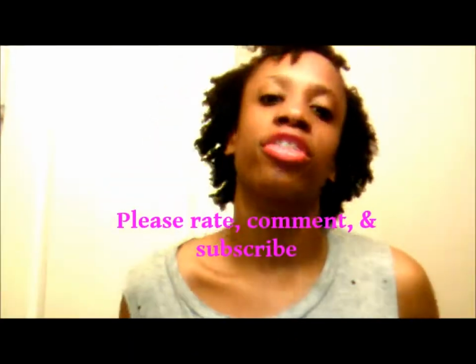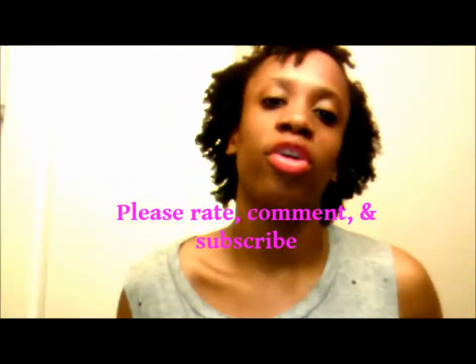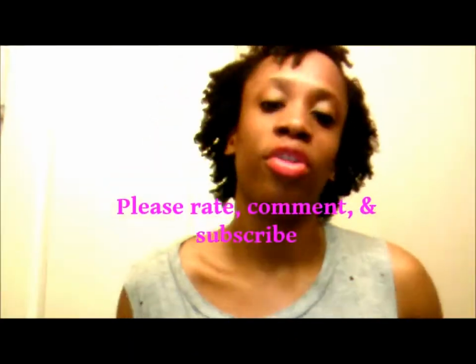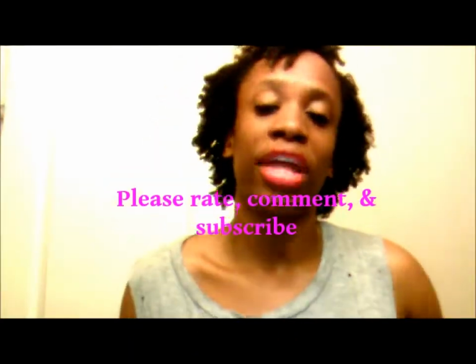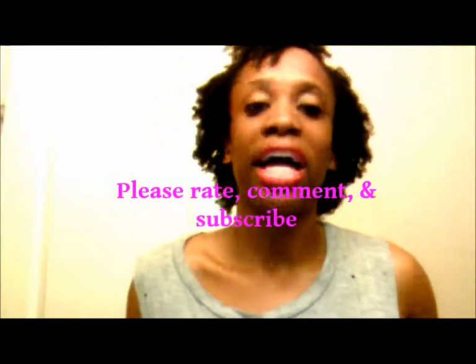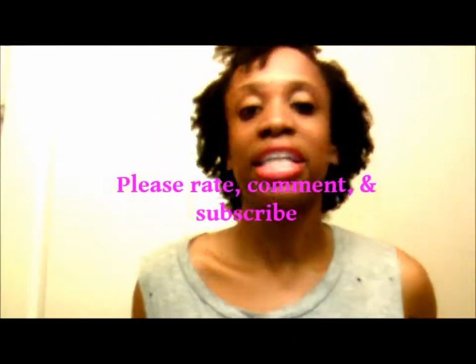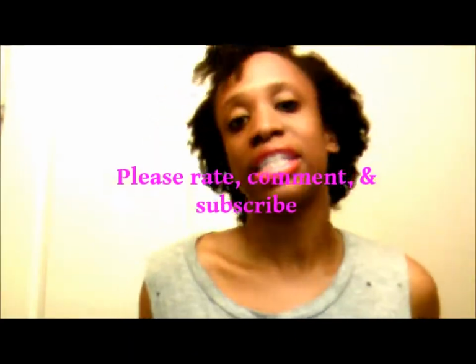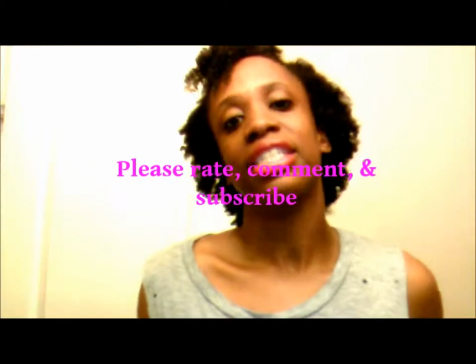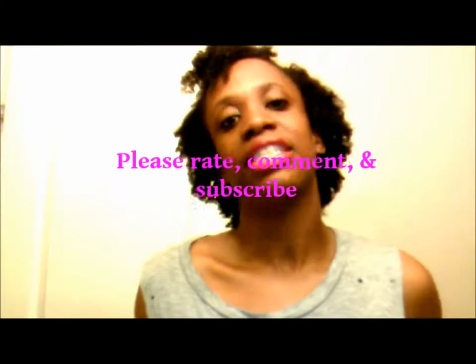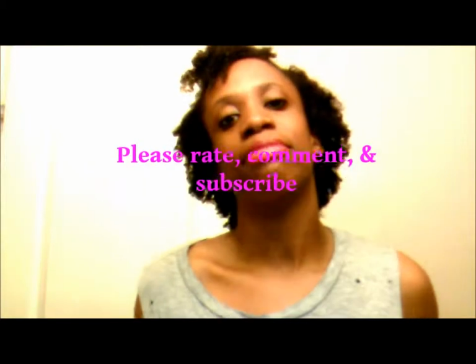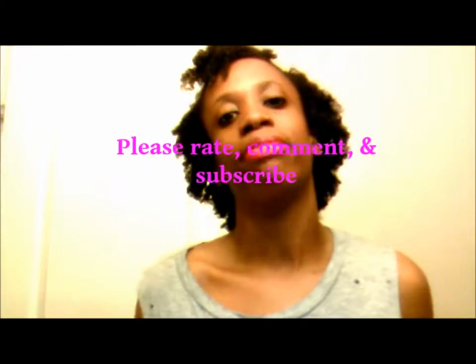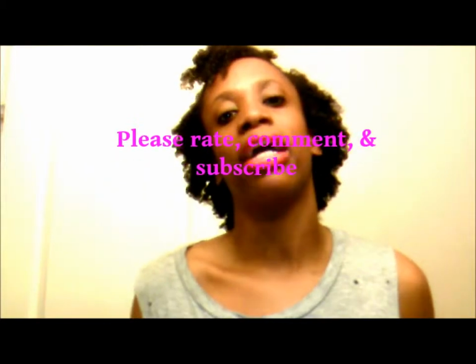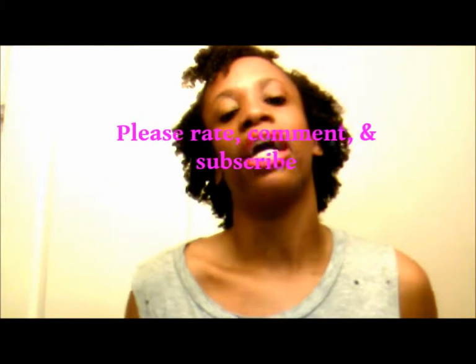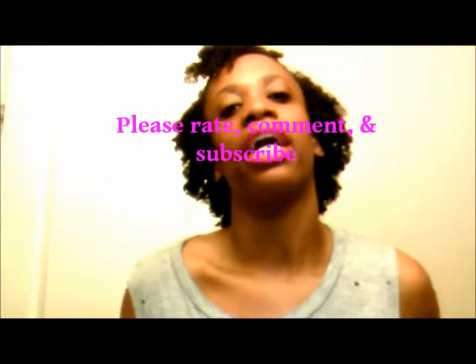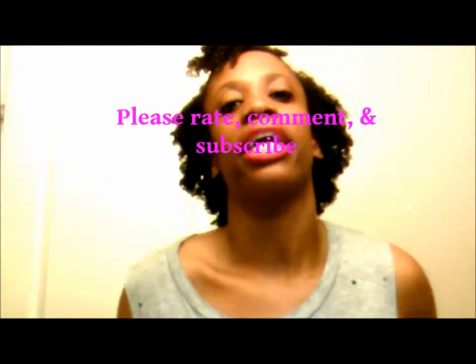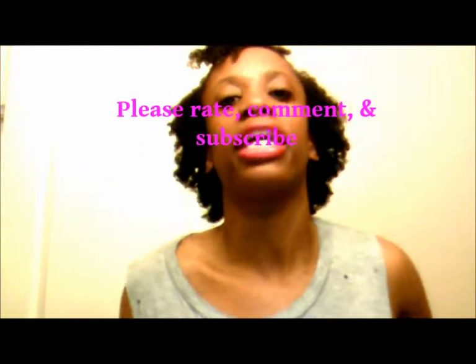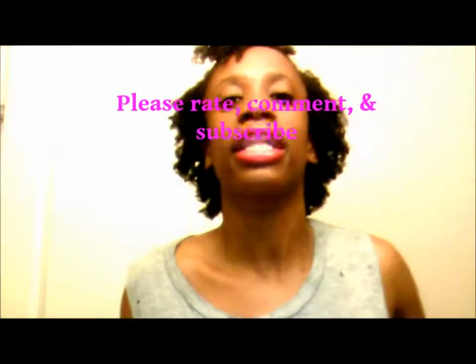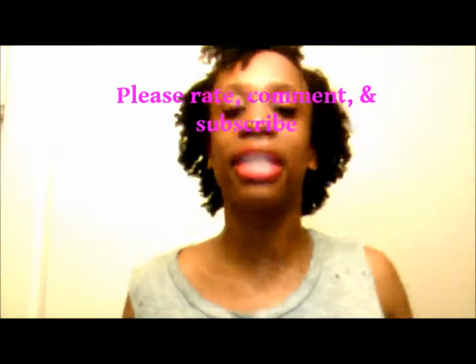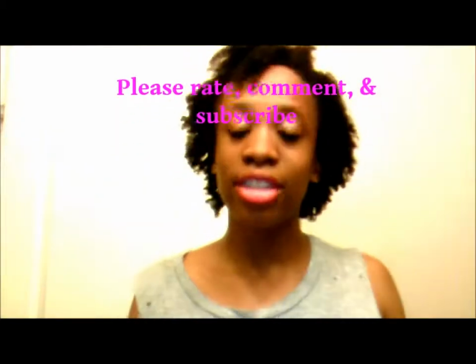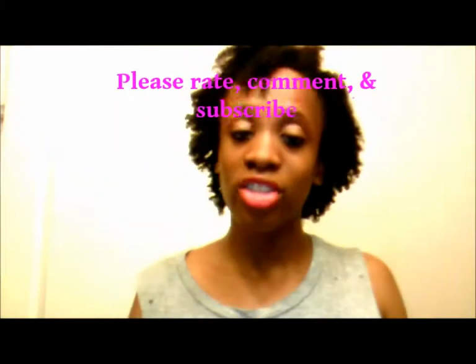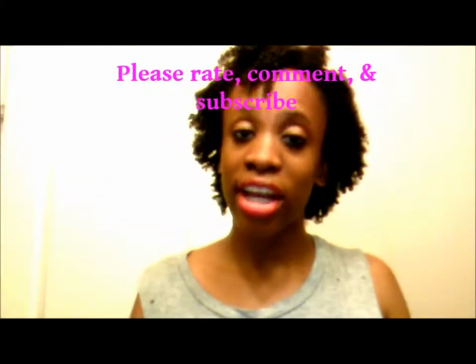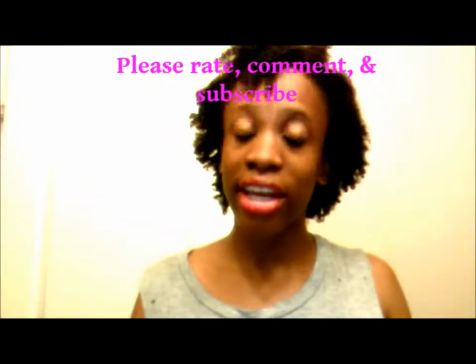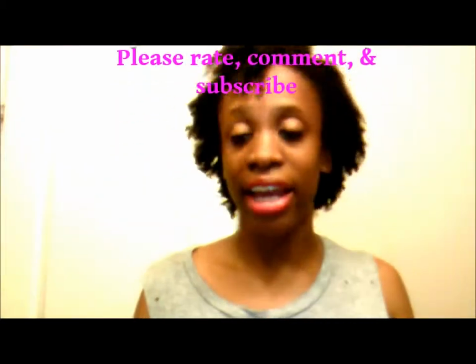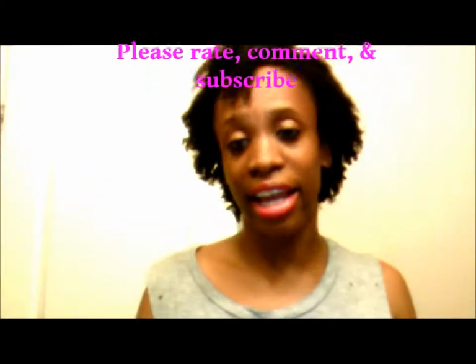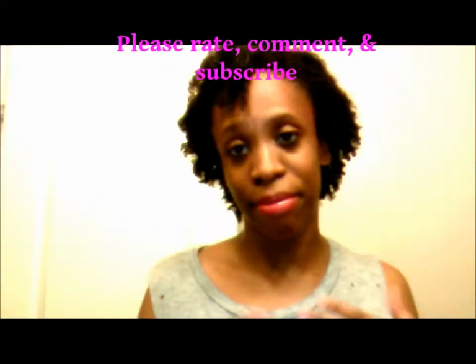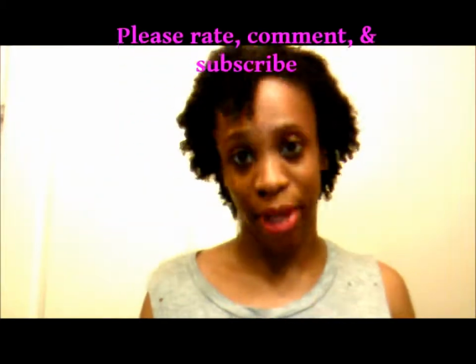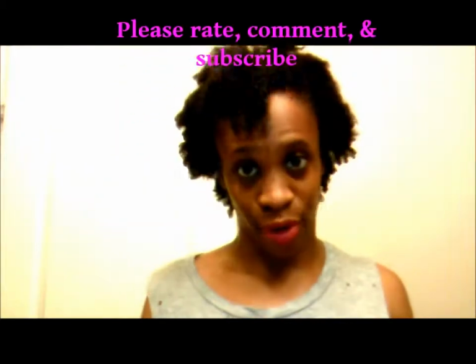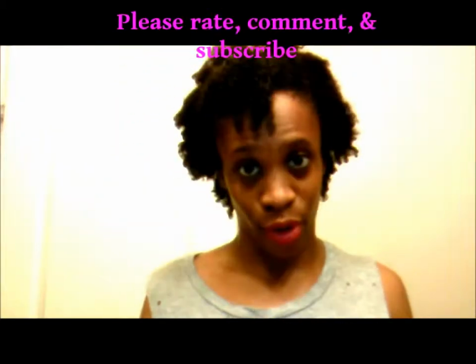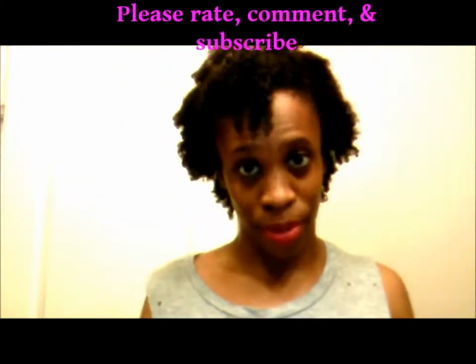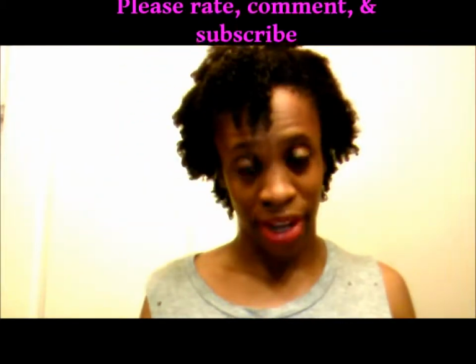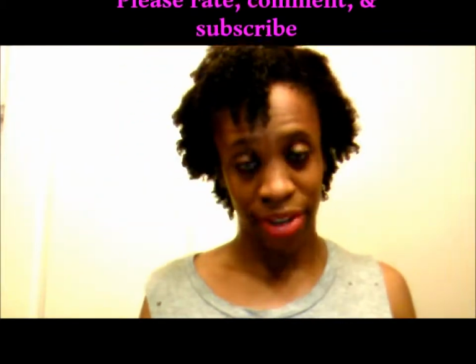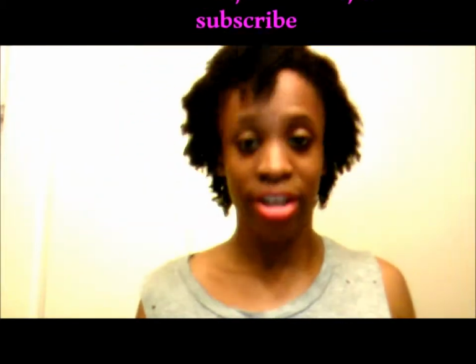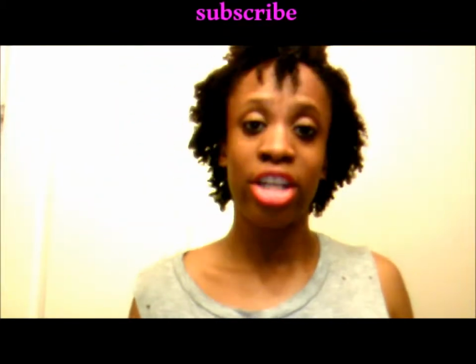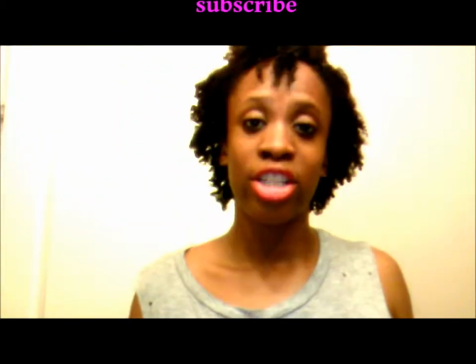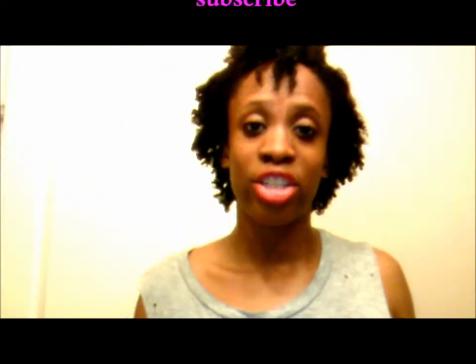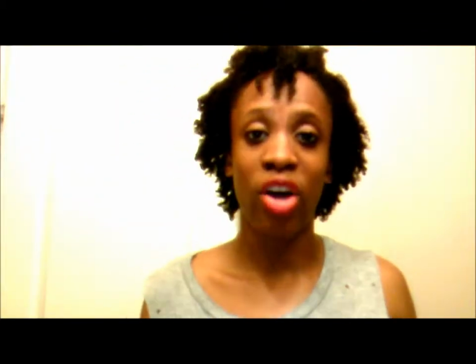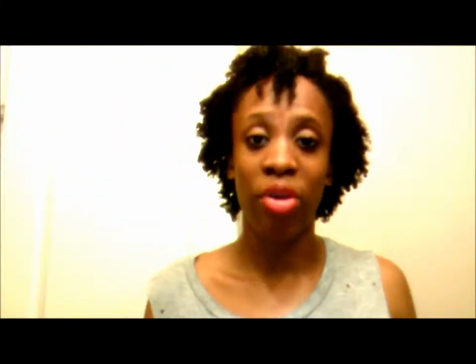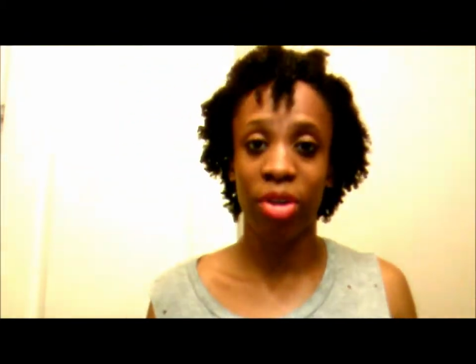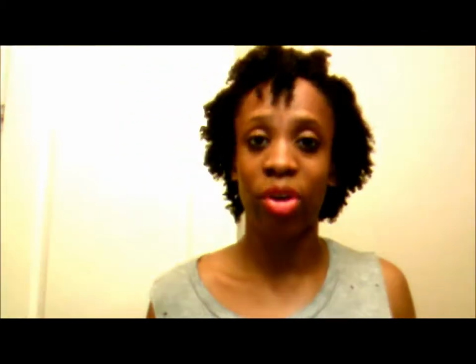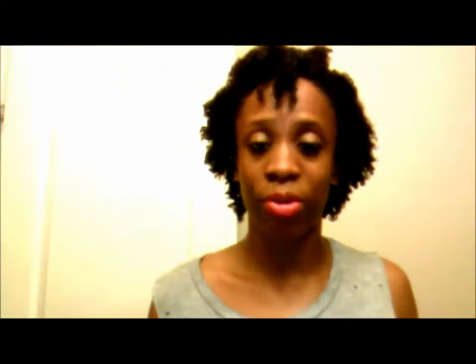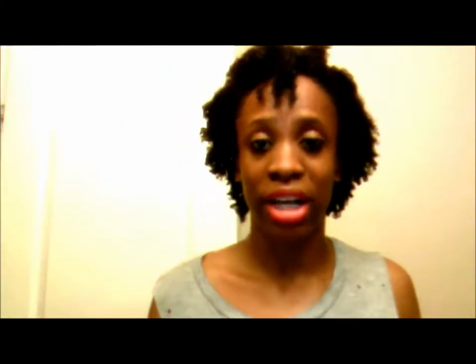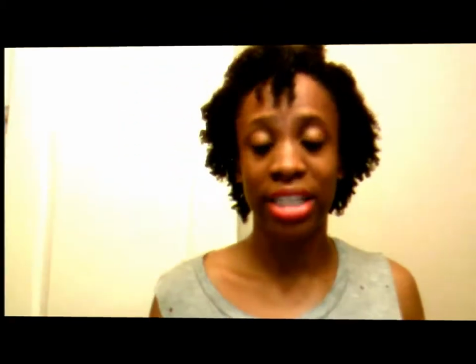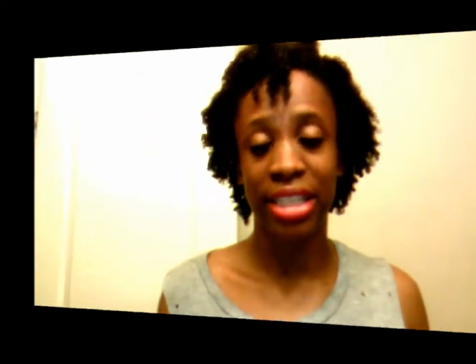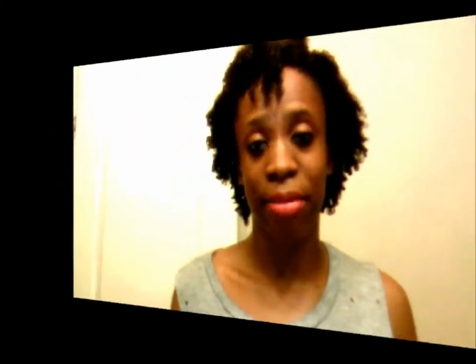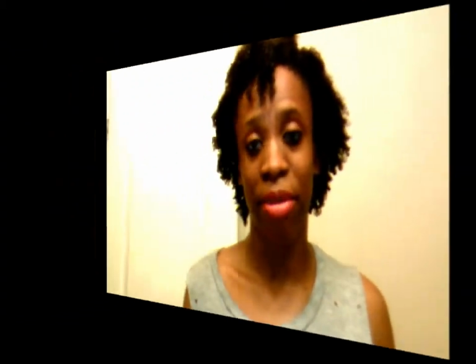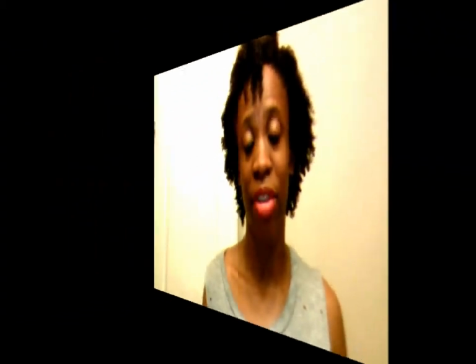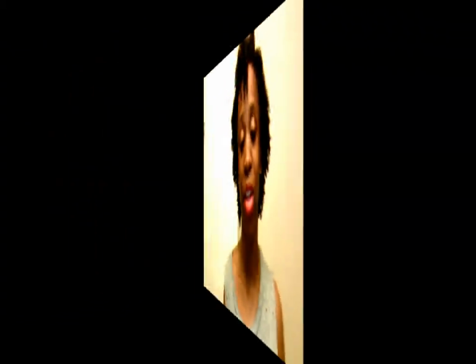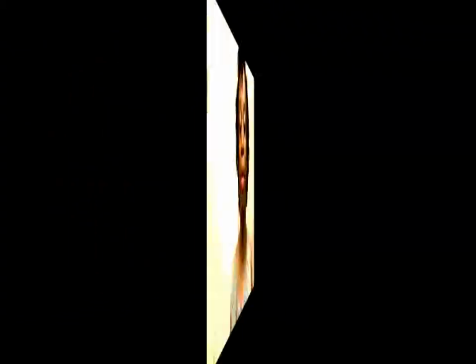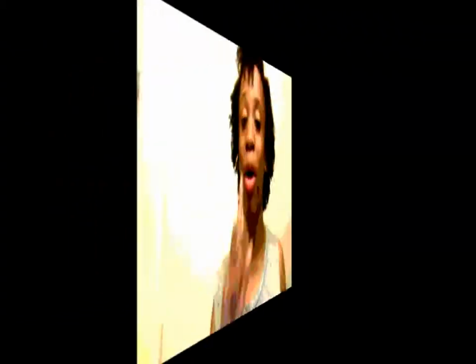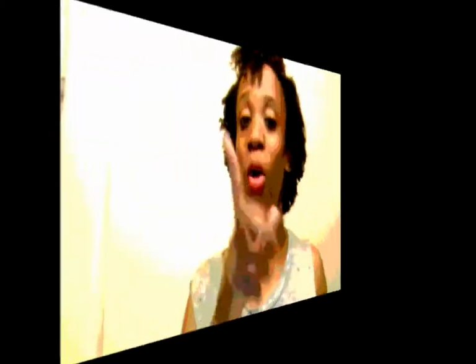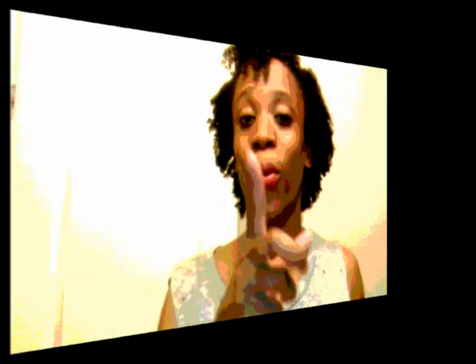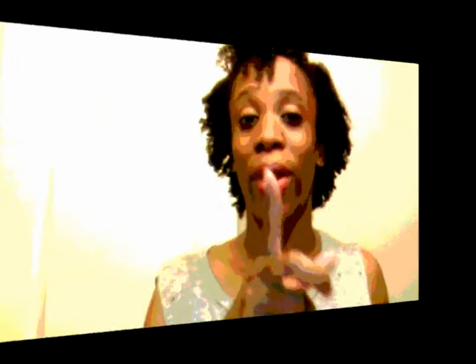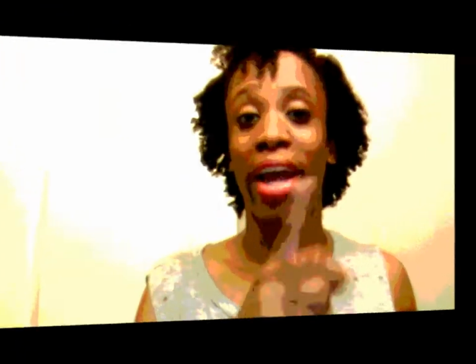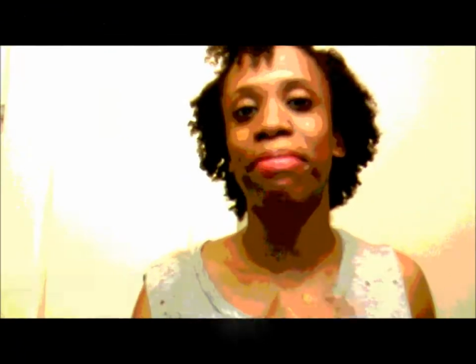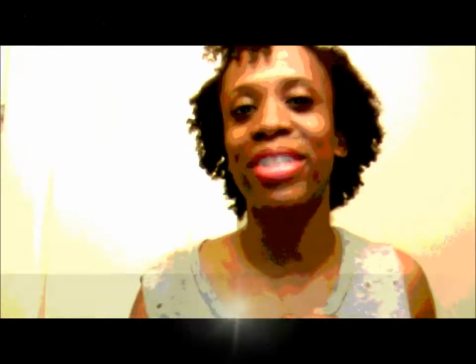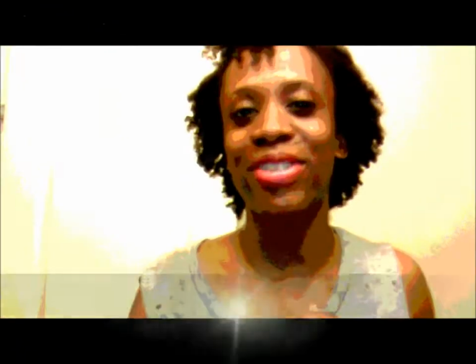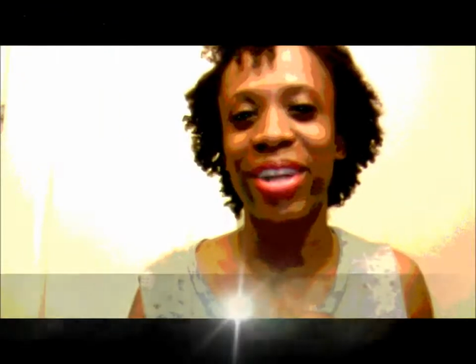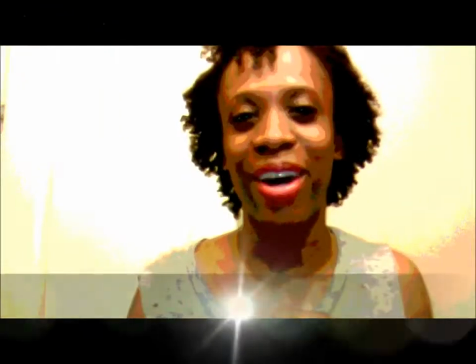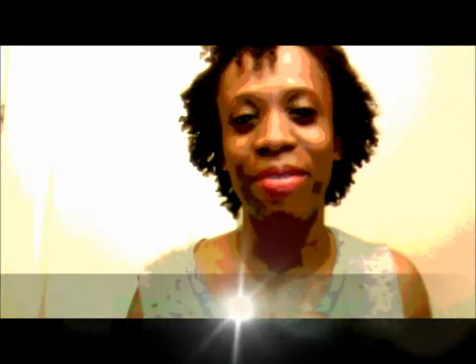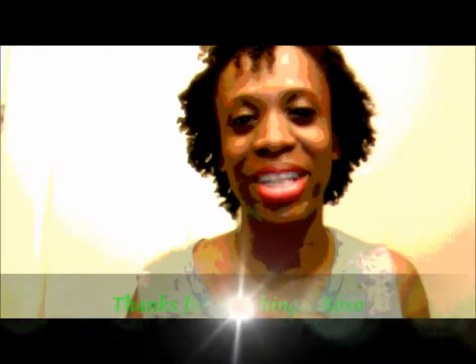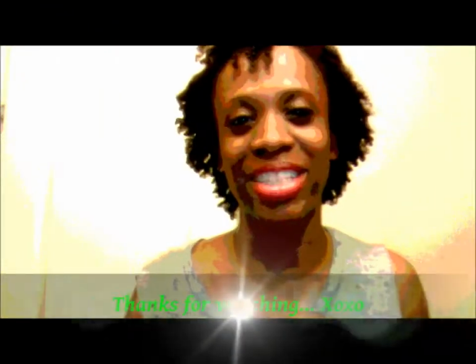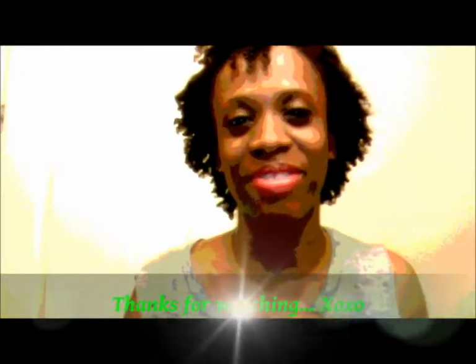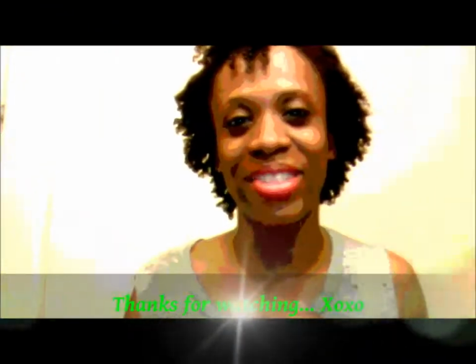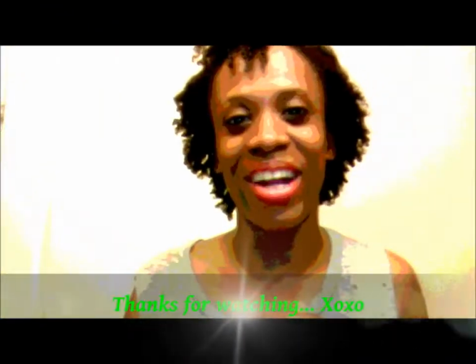So that is my length check and my curl pattern. I really hope you guys liked this video. Please rate, comment, and subscribe.